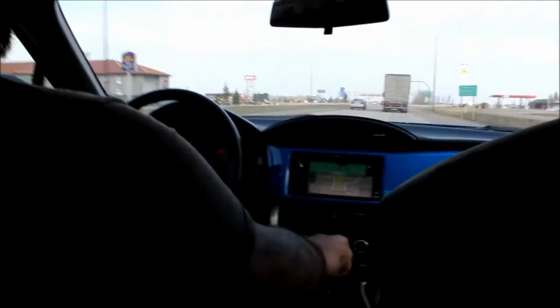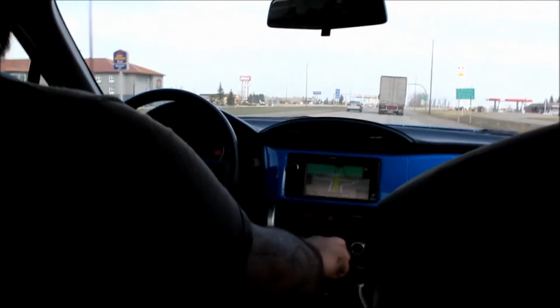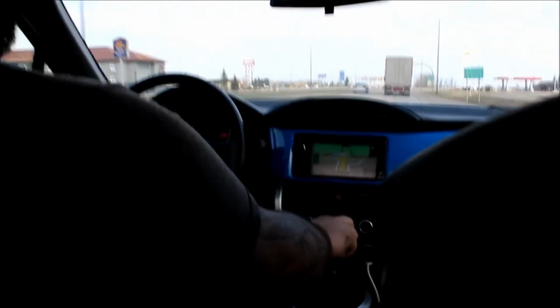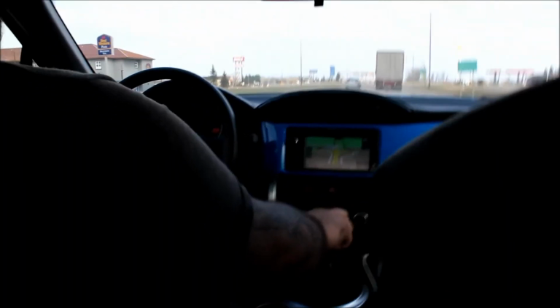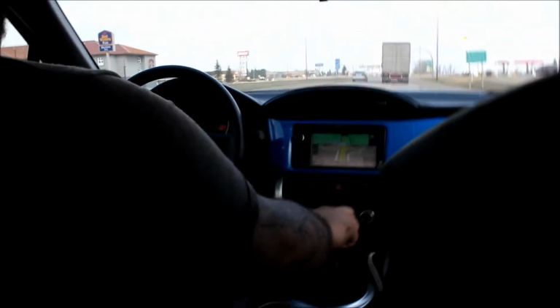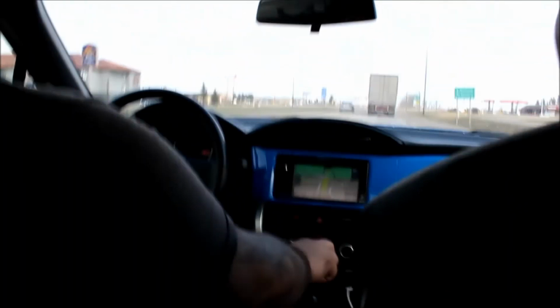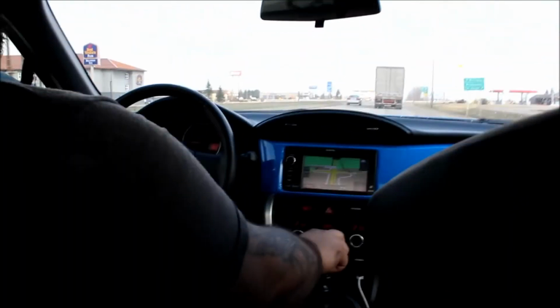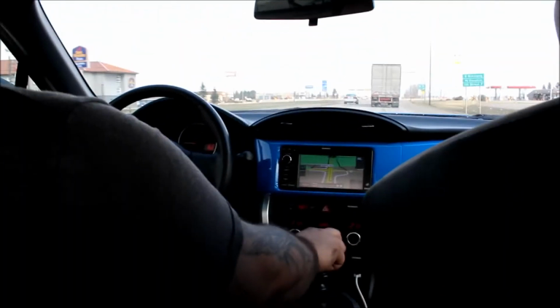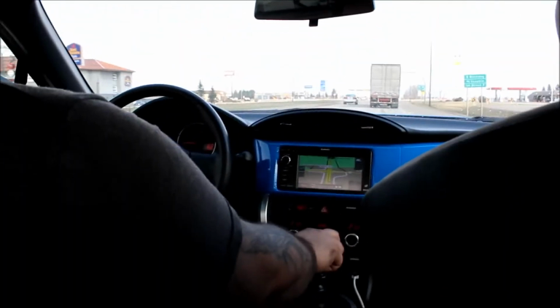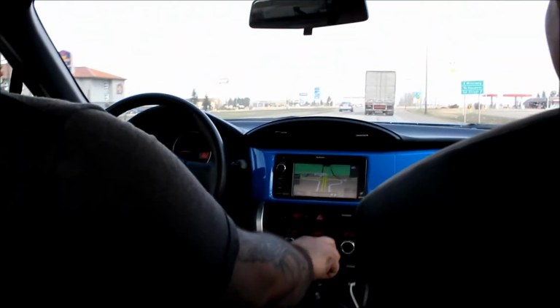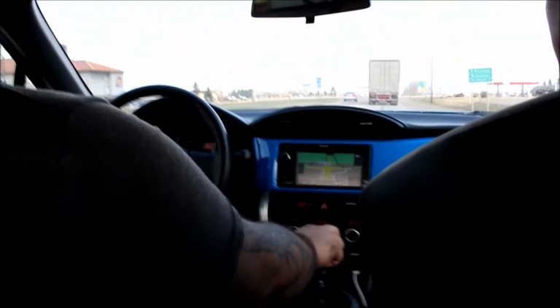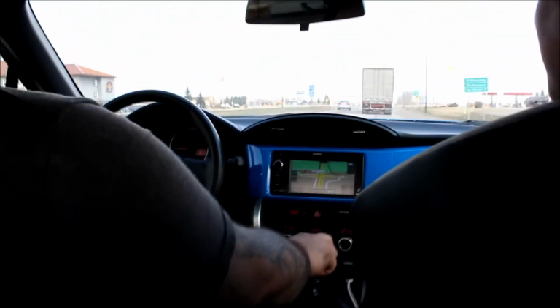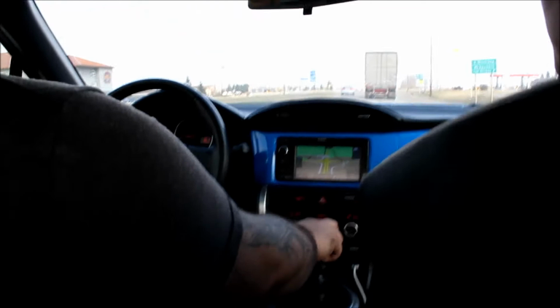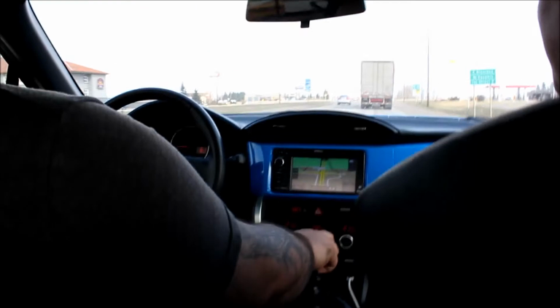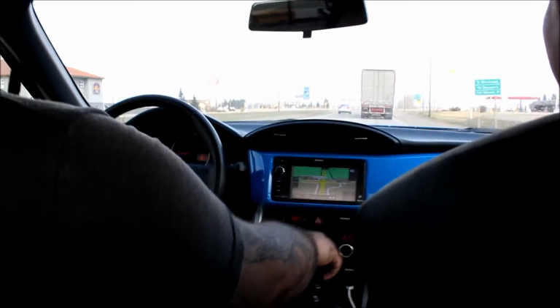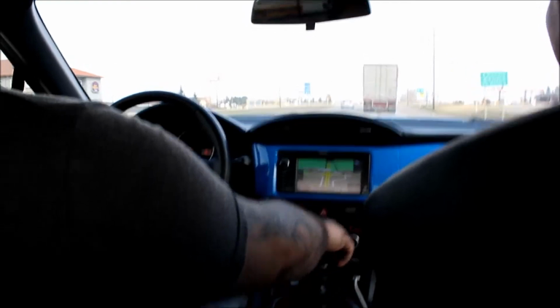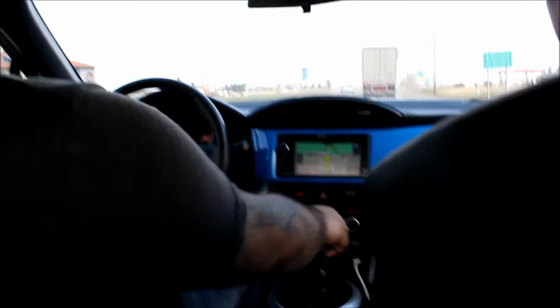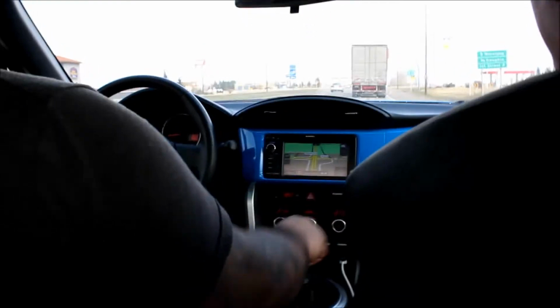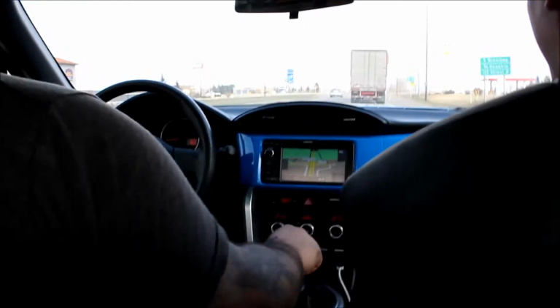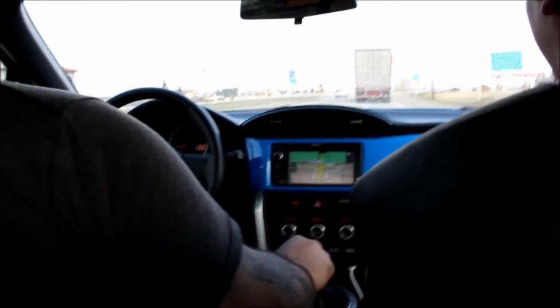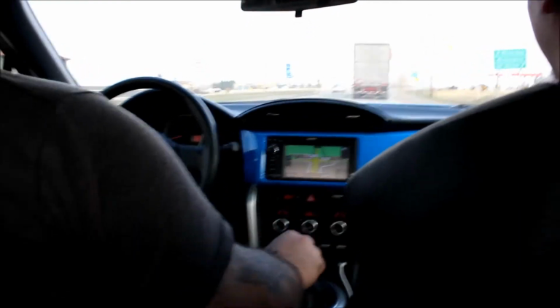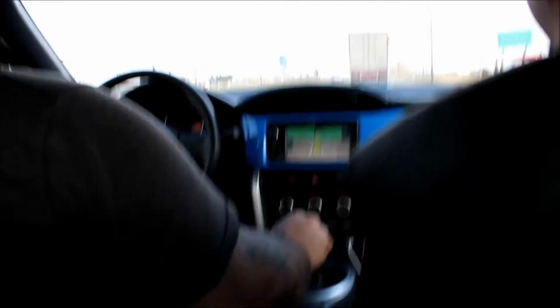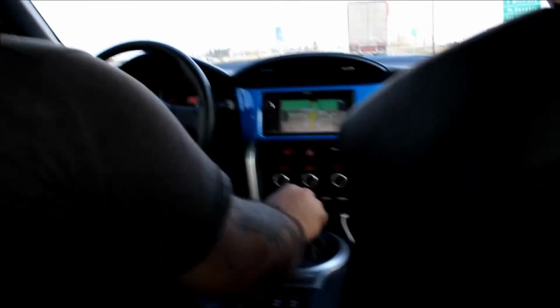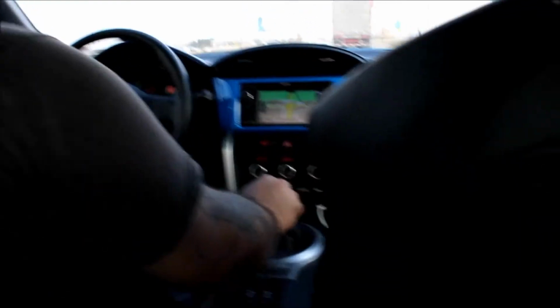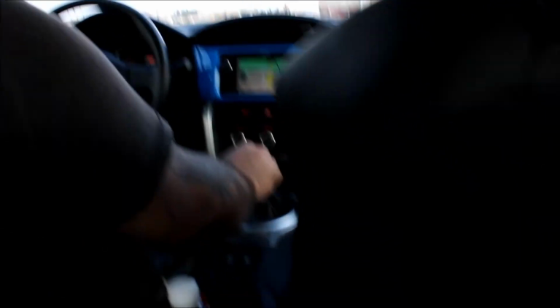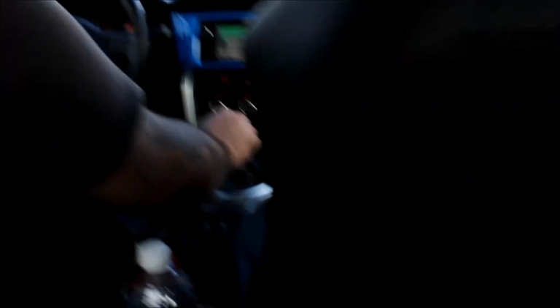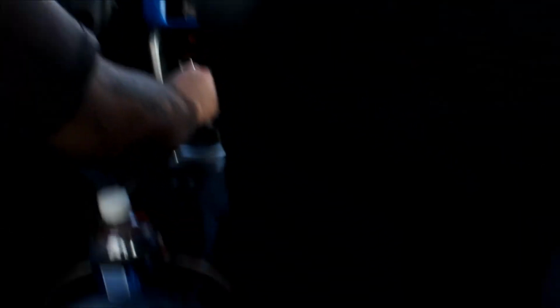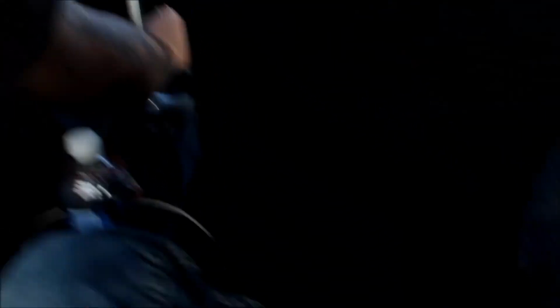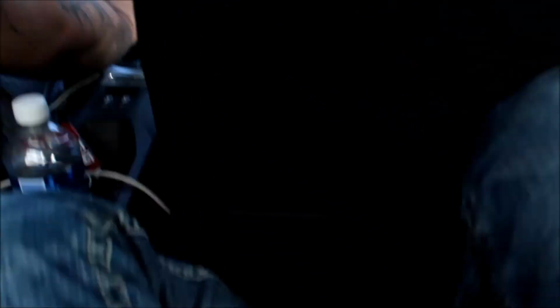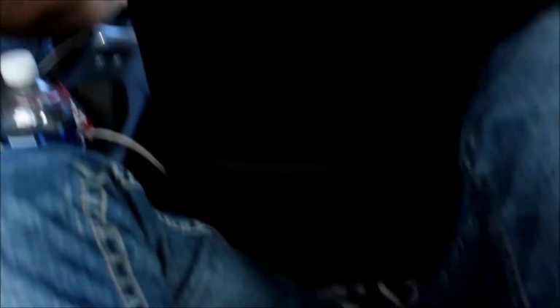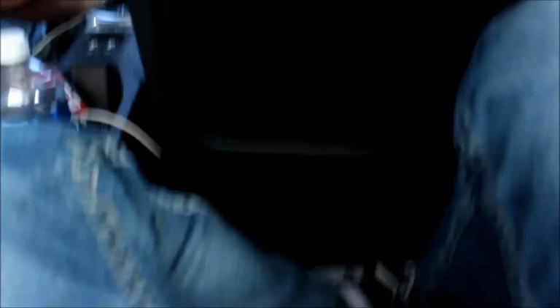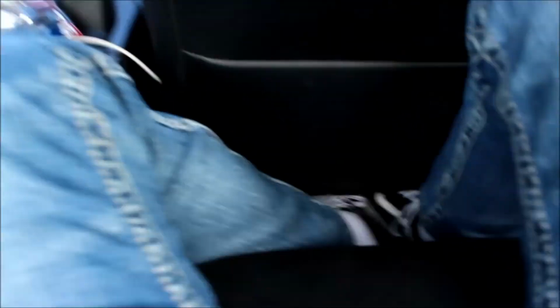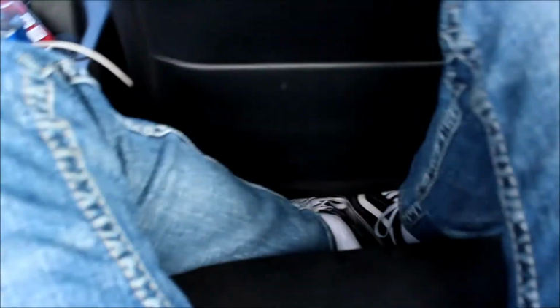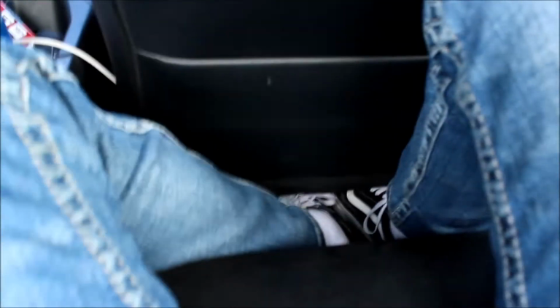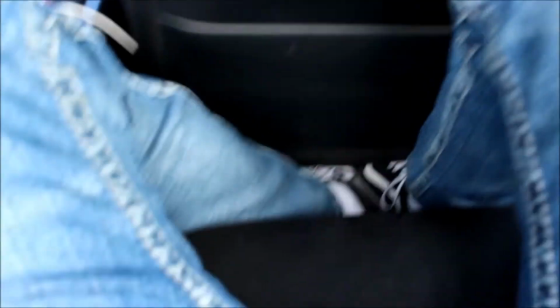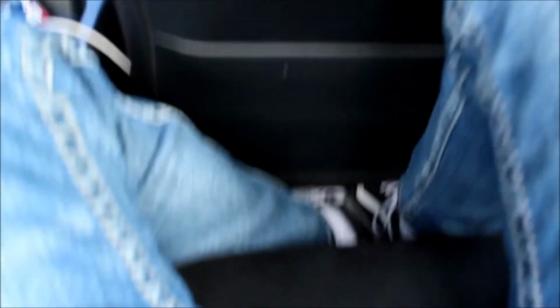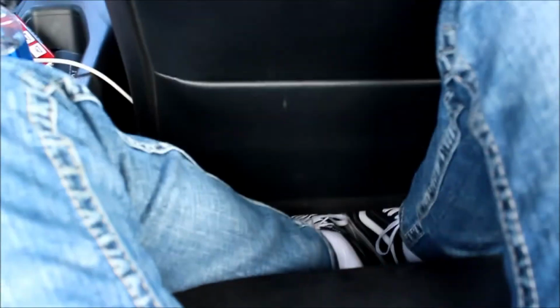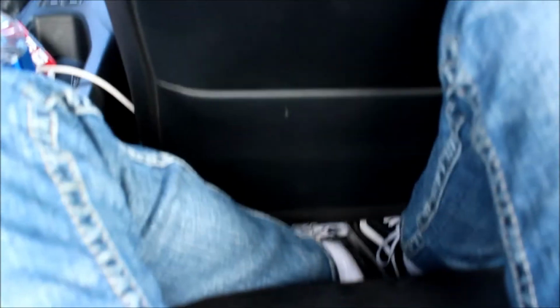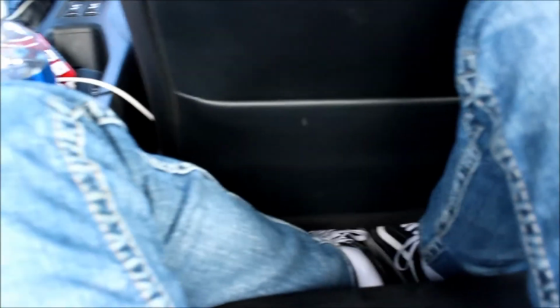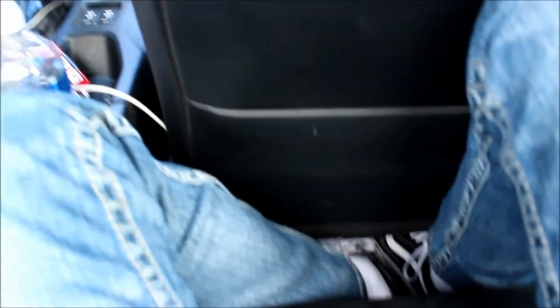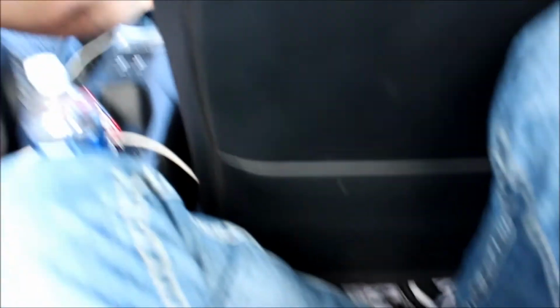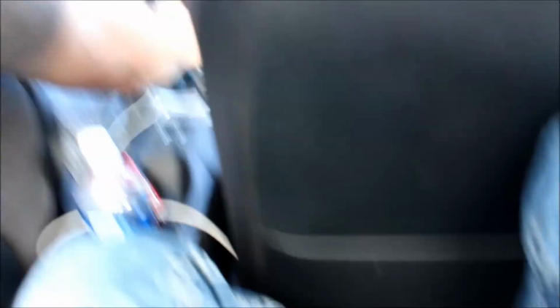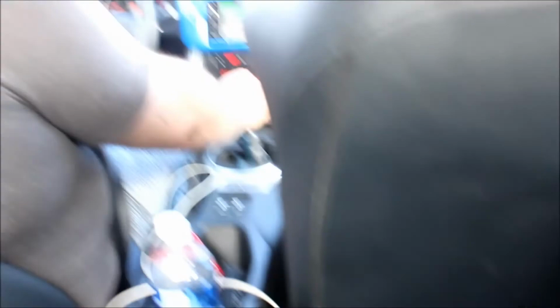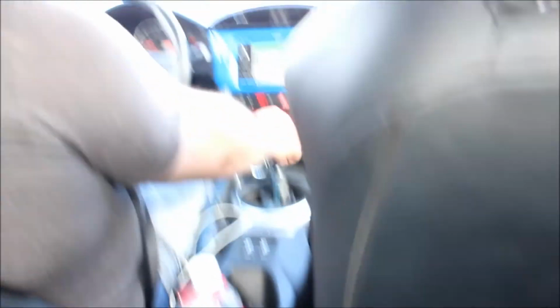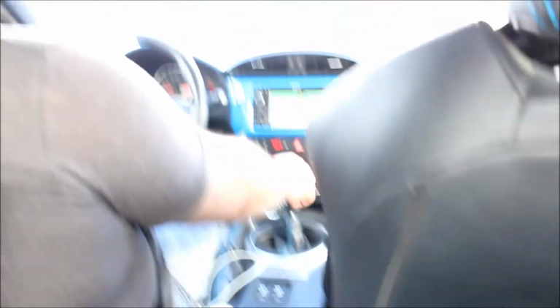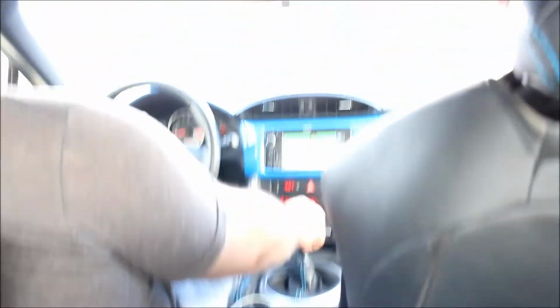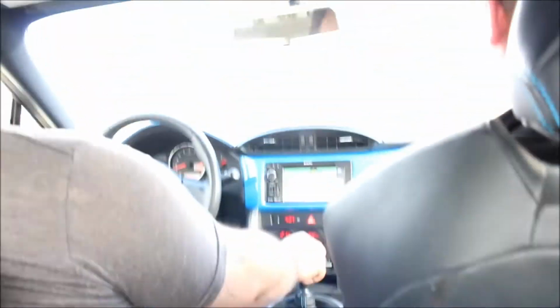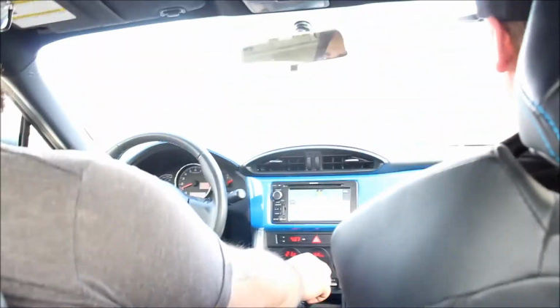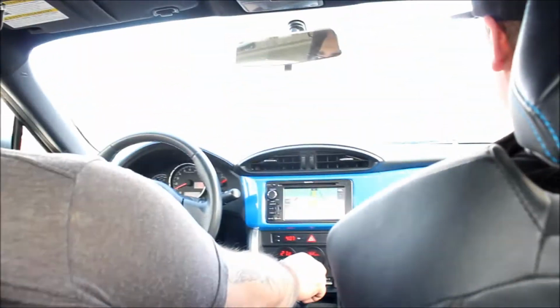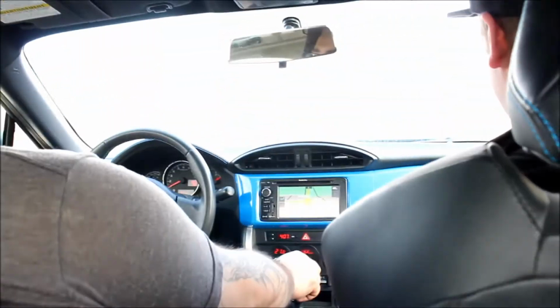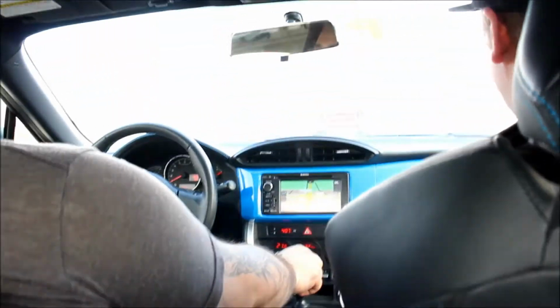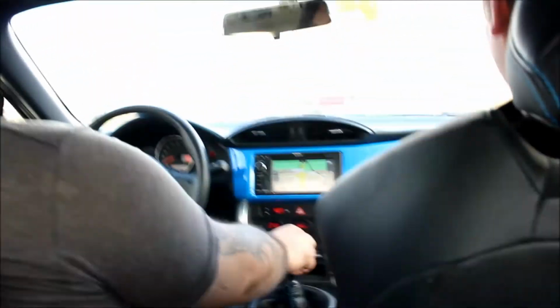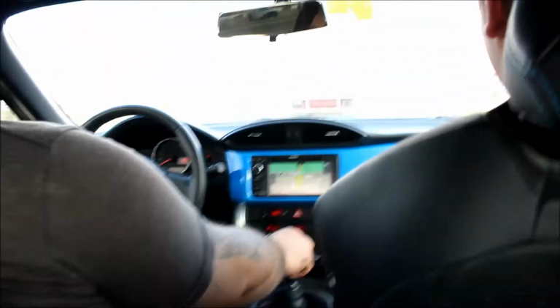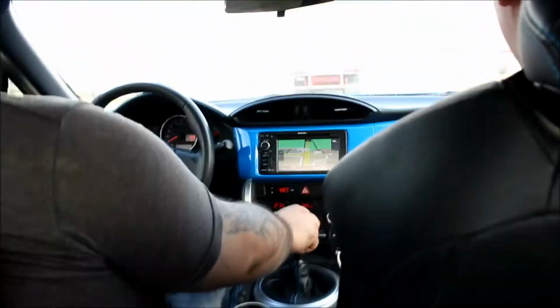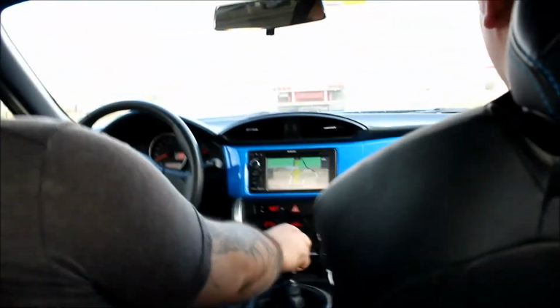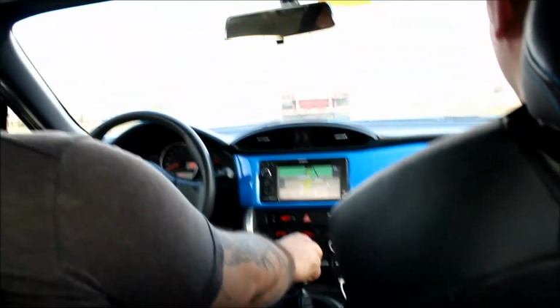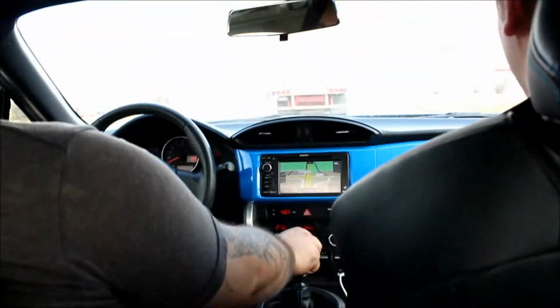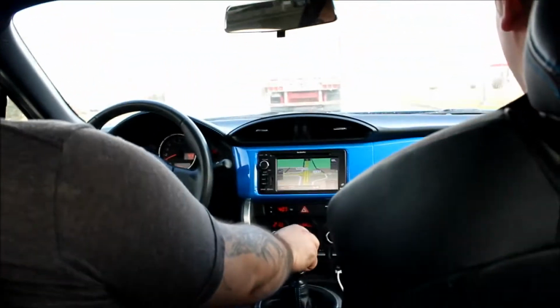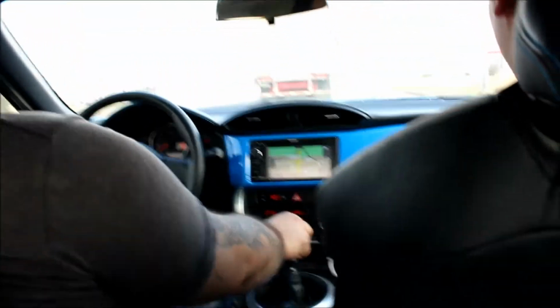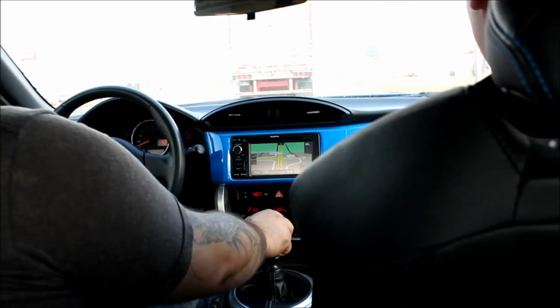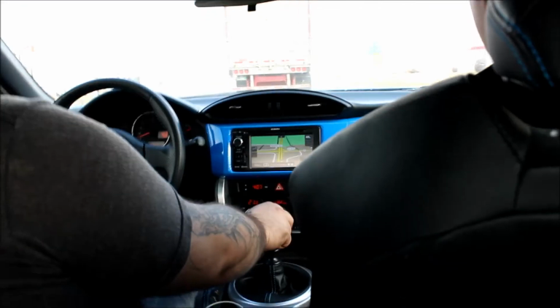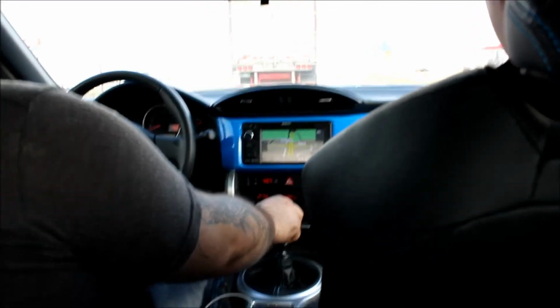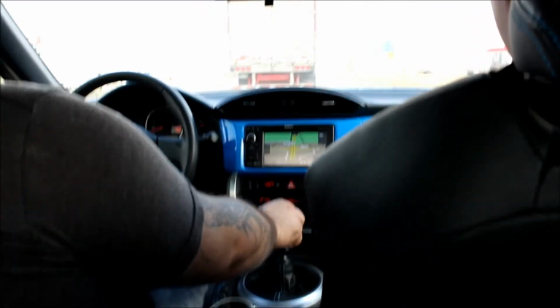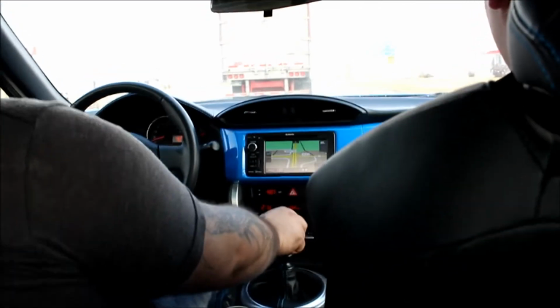I'm currently stuck in the back of the BRZ — there's very little leg room. This hurts.